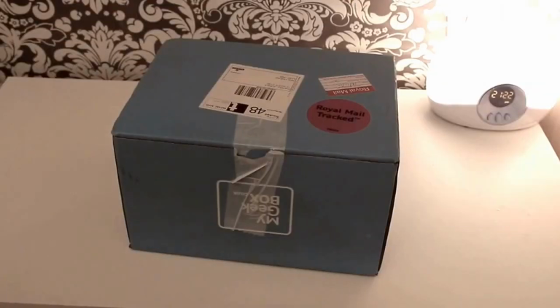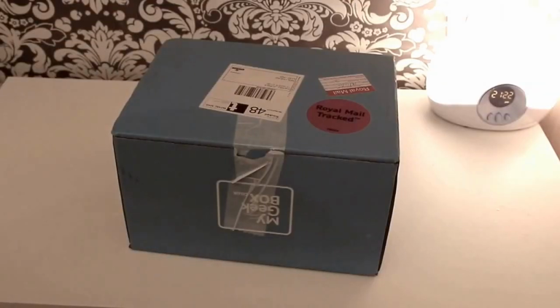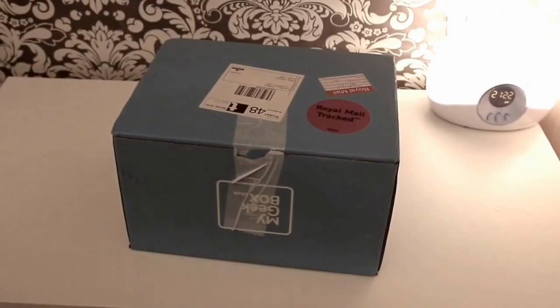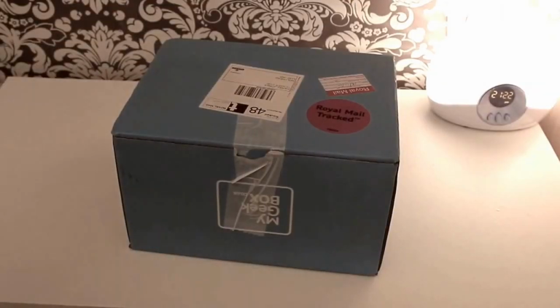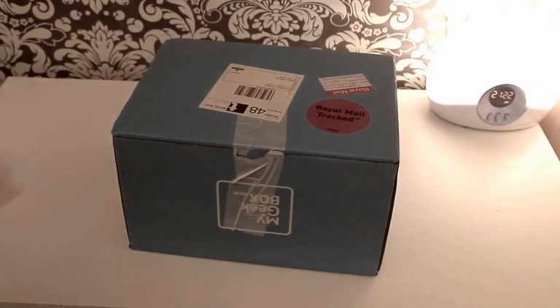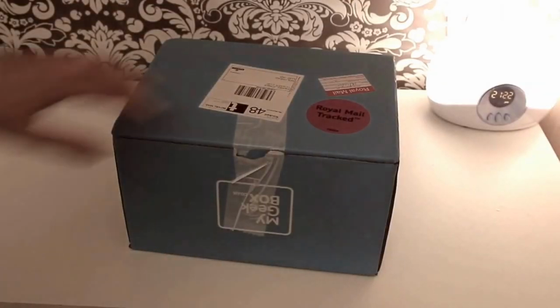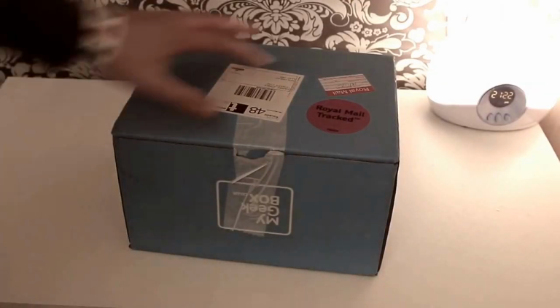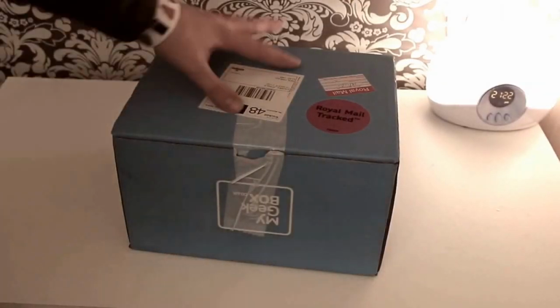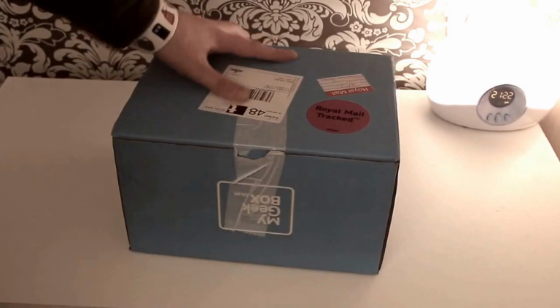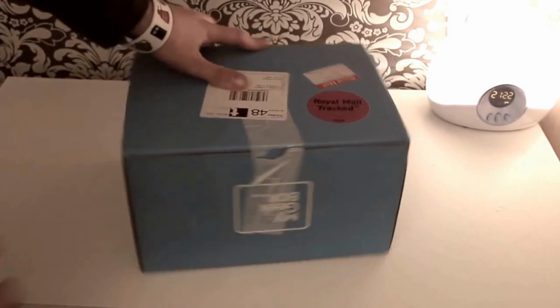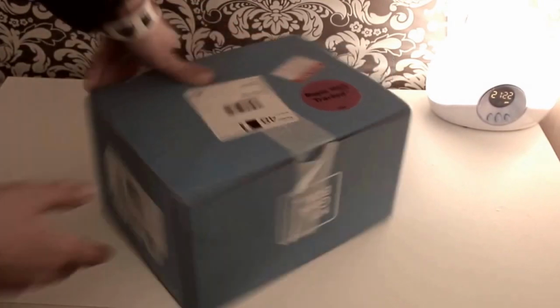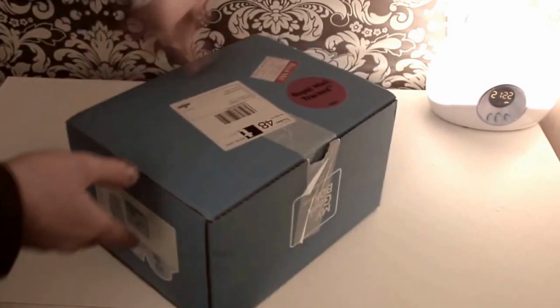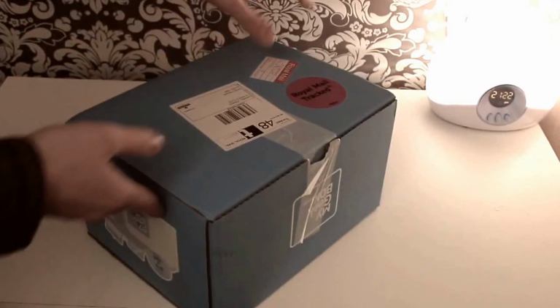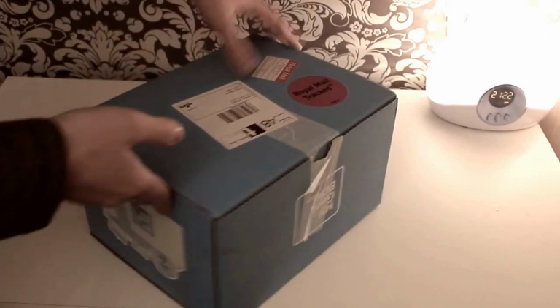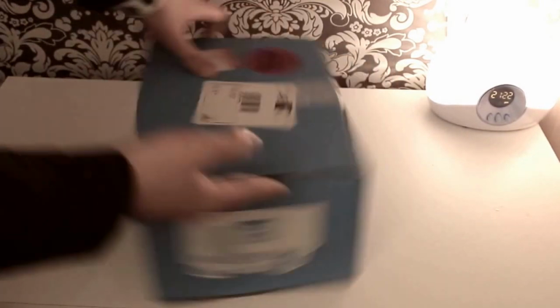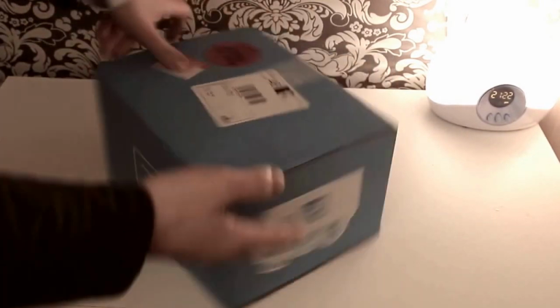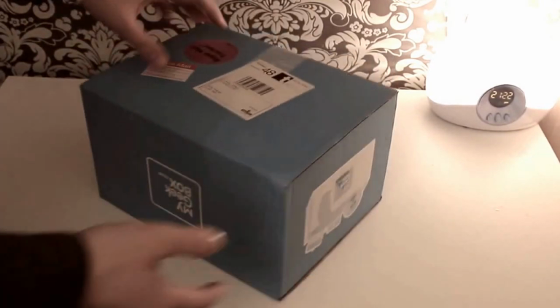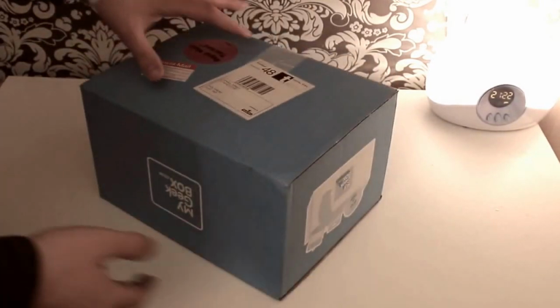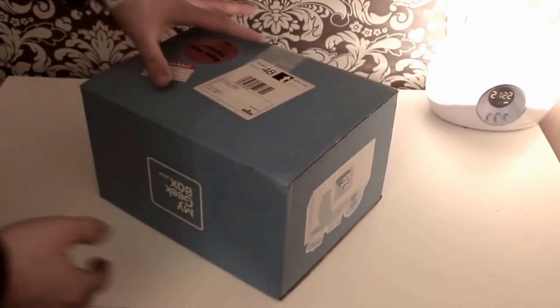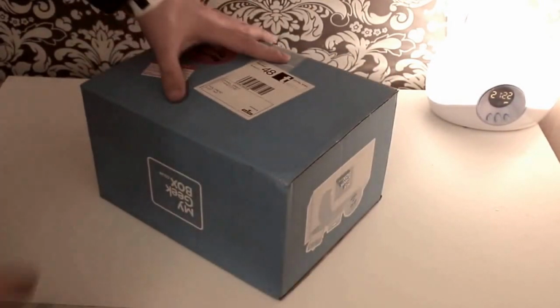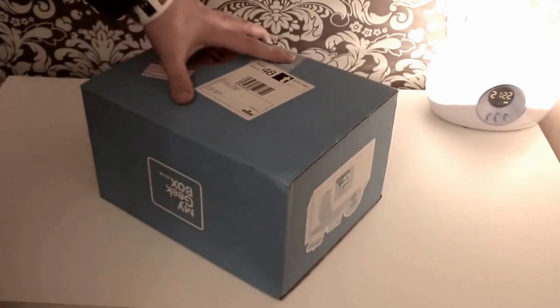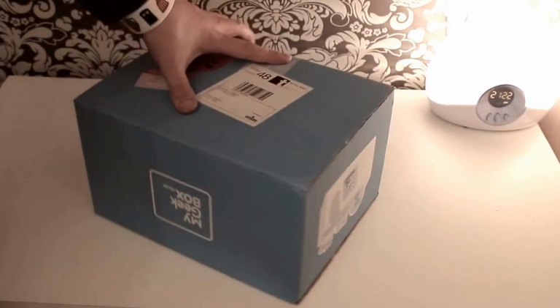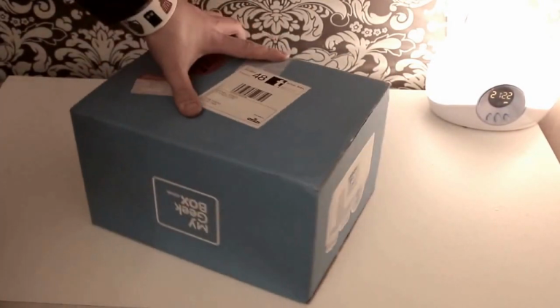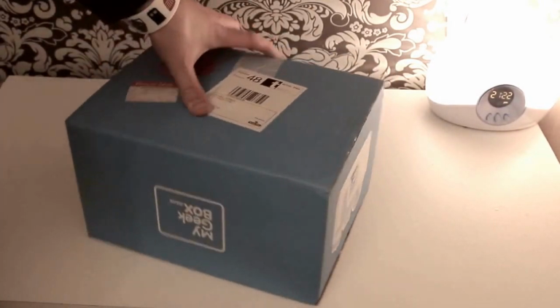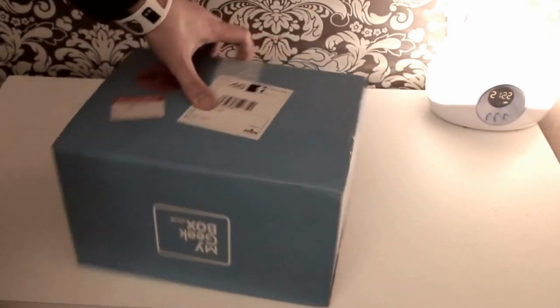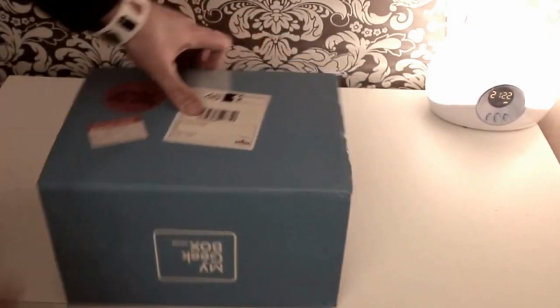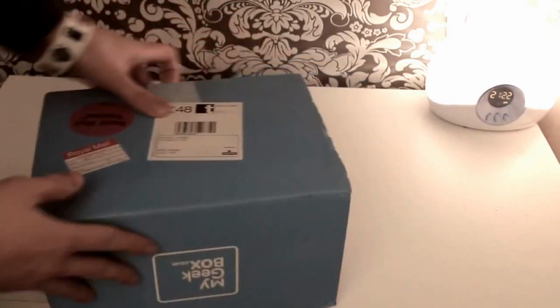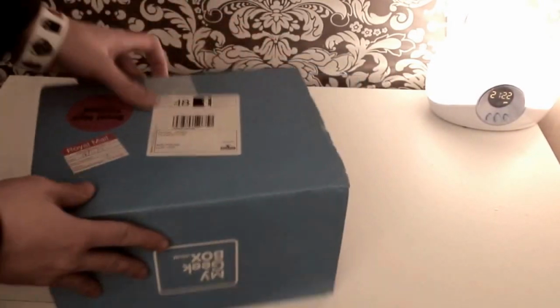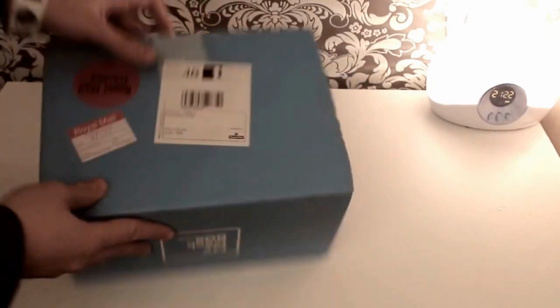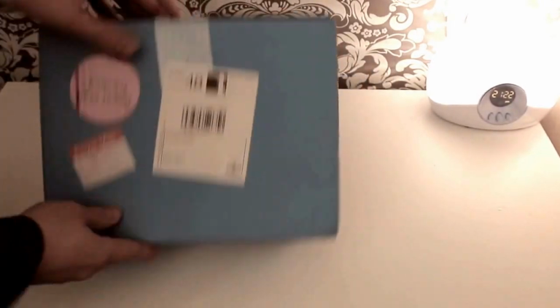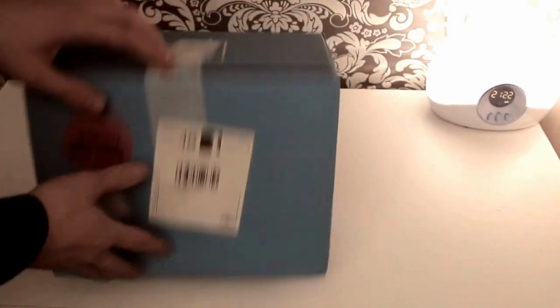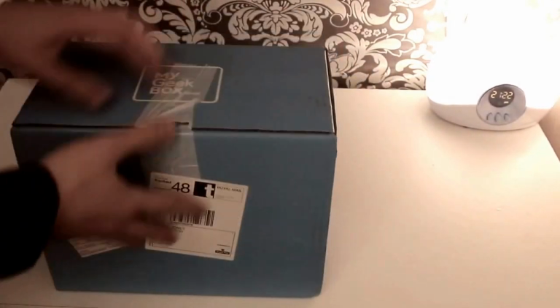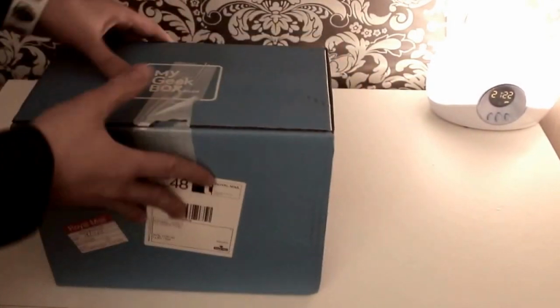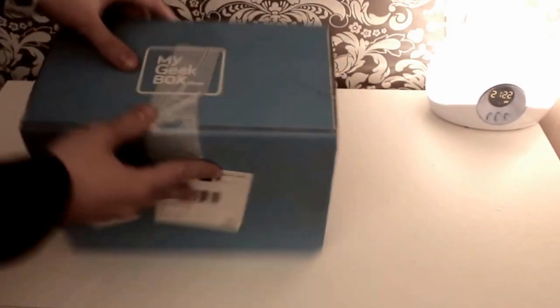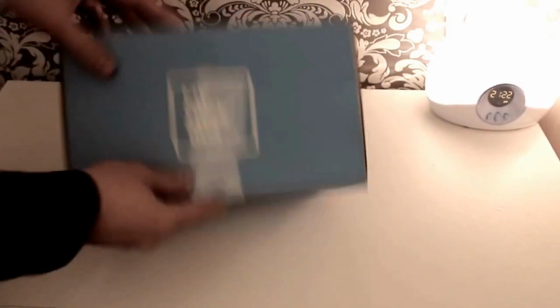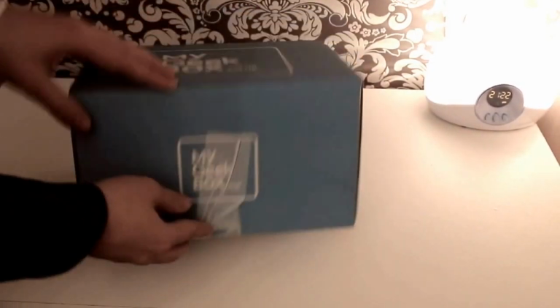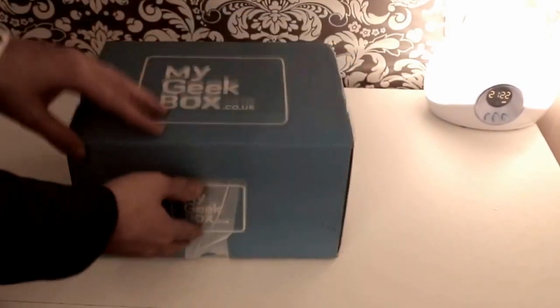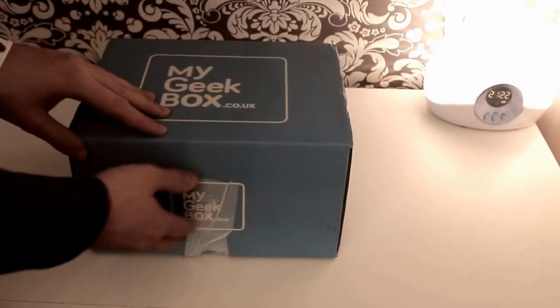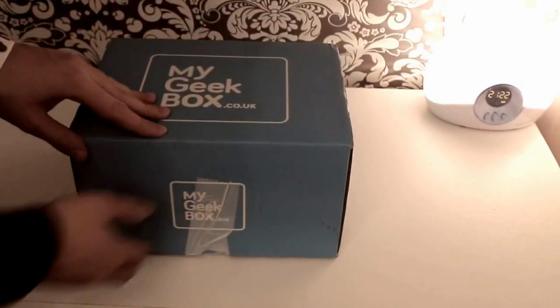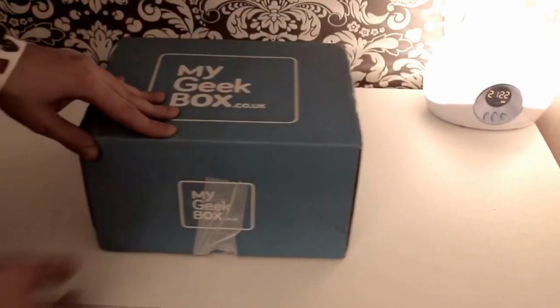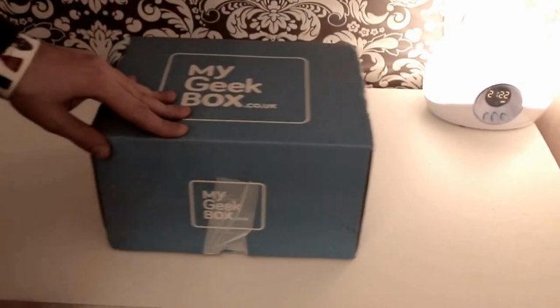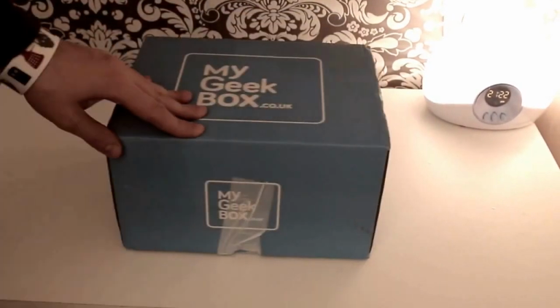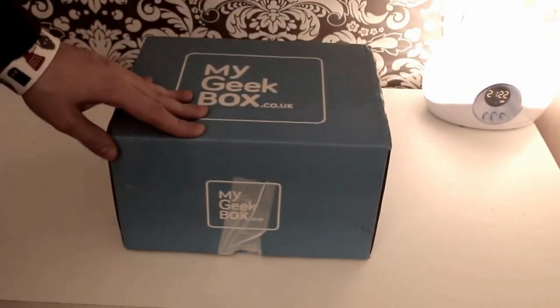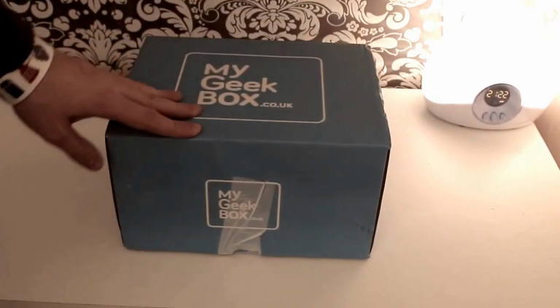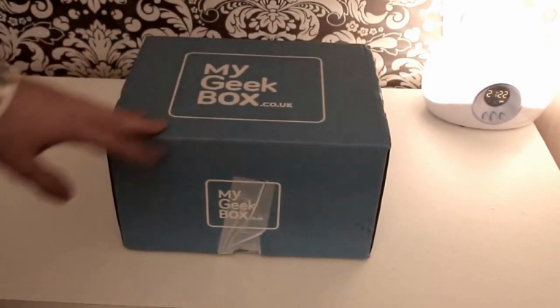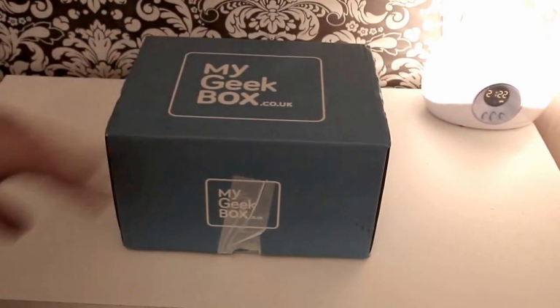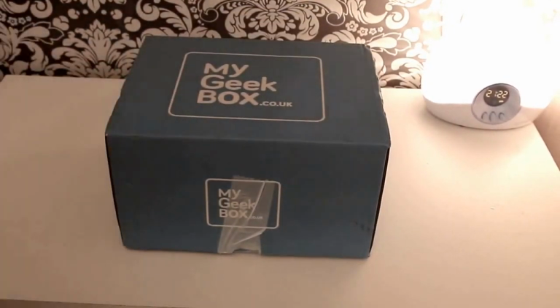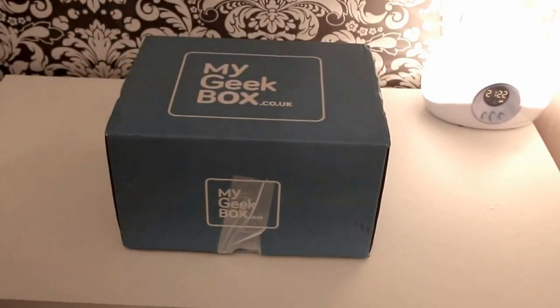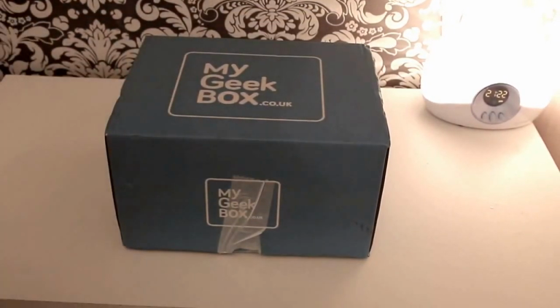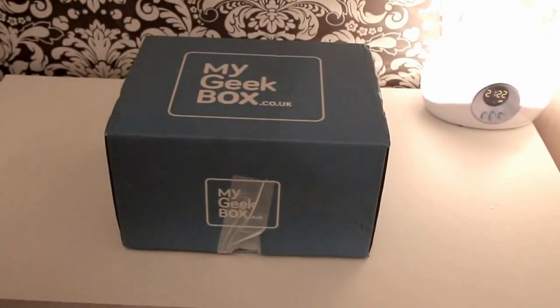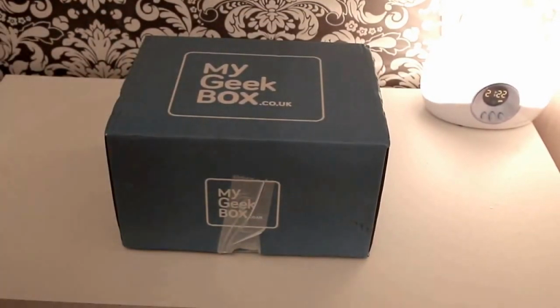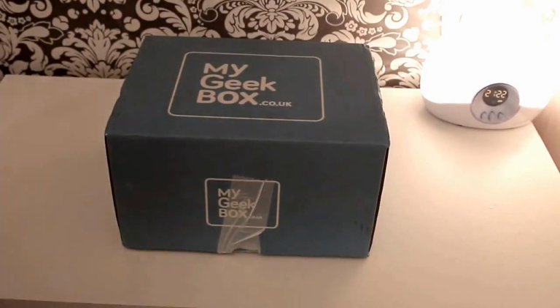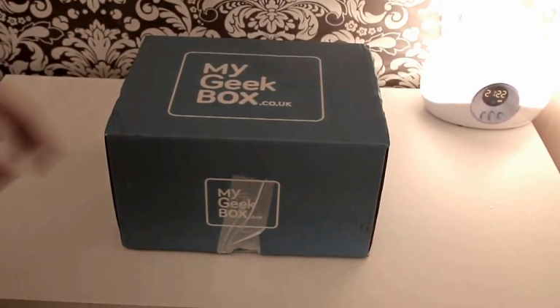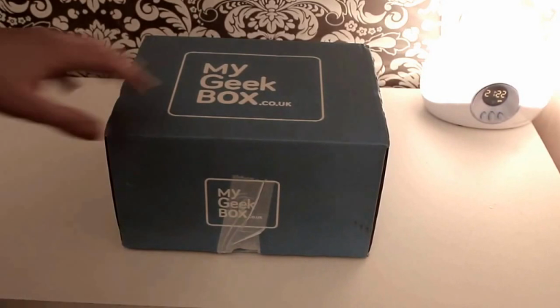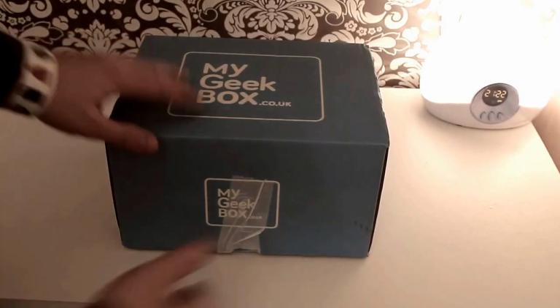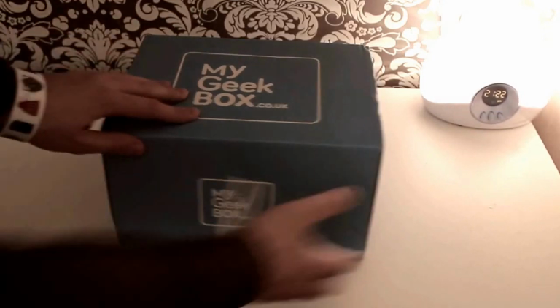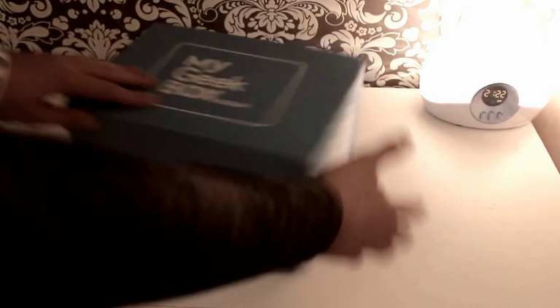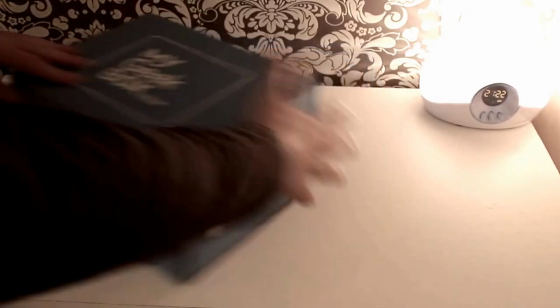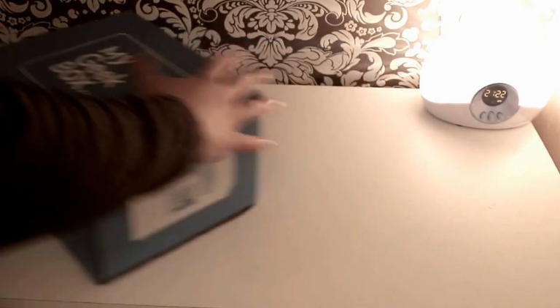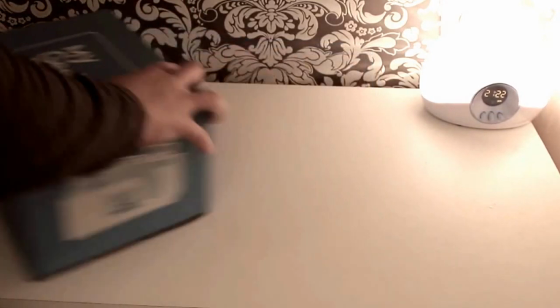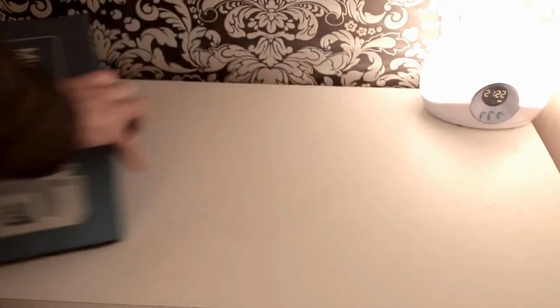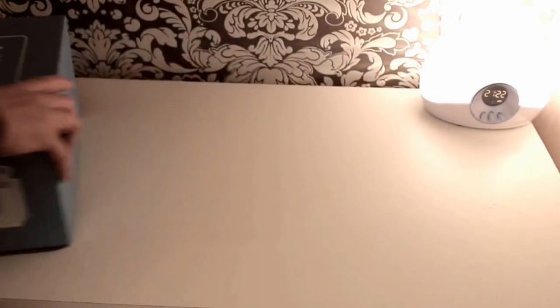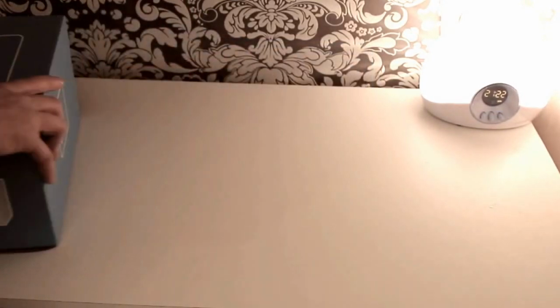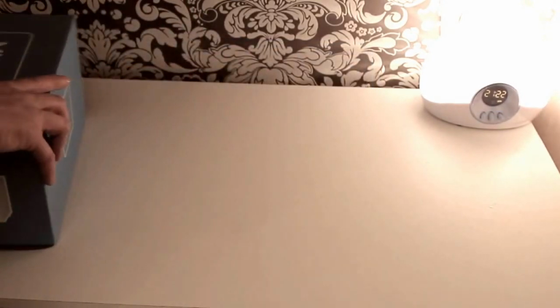Hey guys, here is the My Geek Box for December 2014. I'm really excited about this one, let's go ahead and open it and check it out.